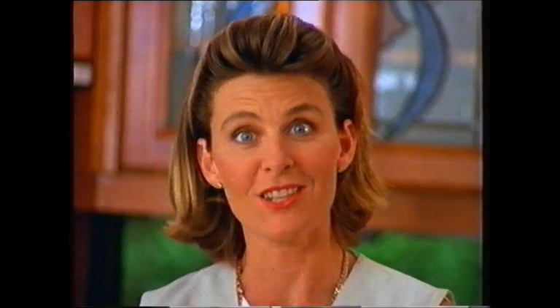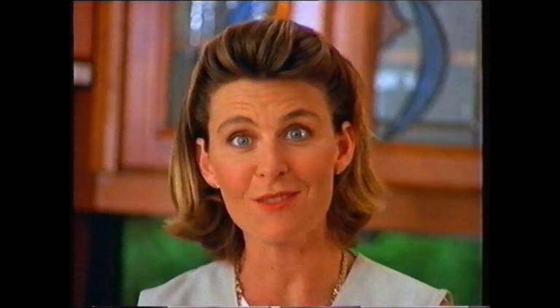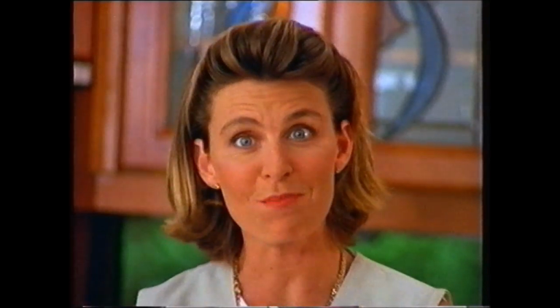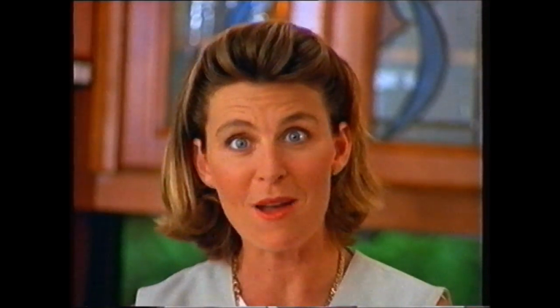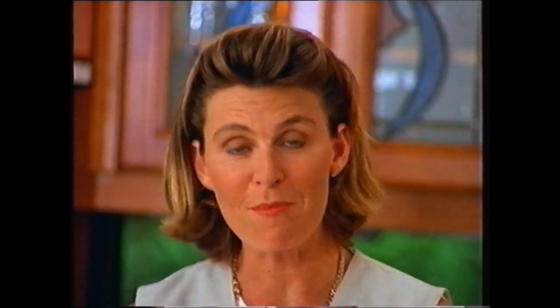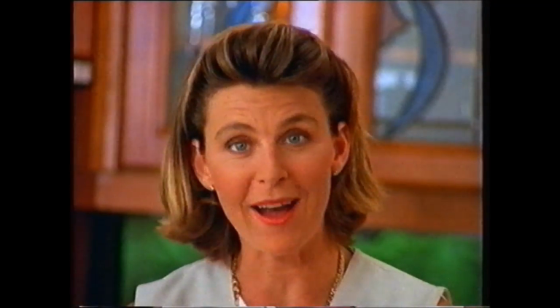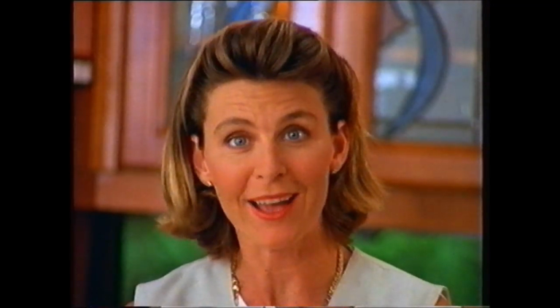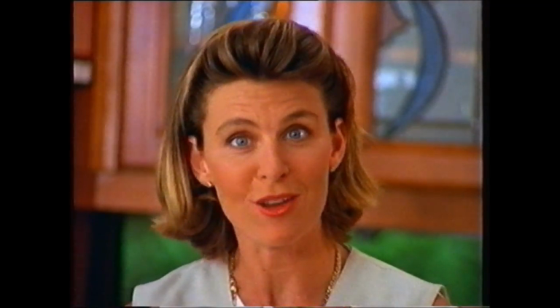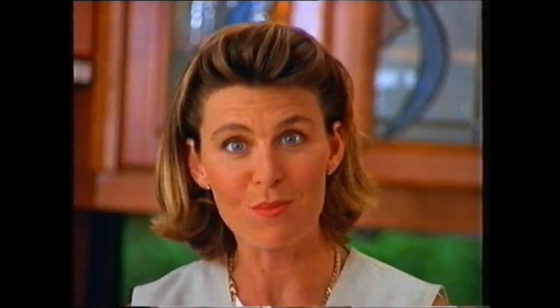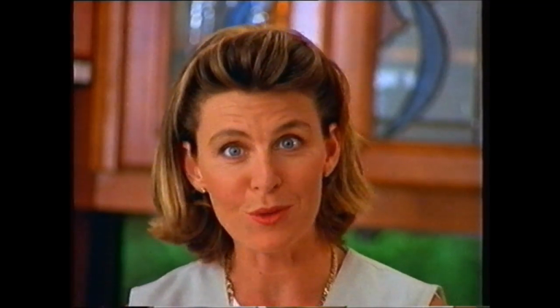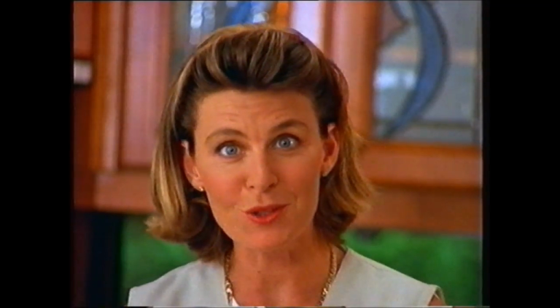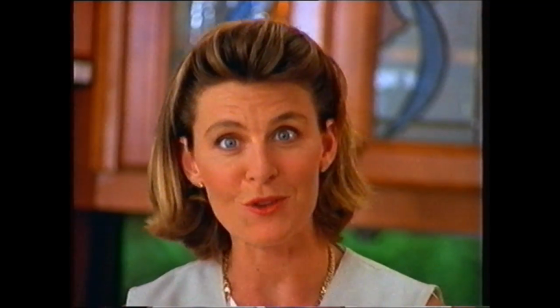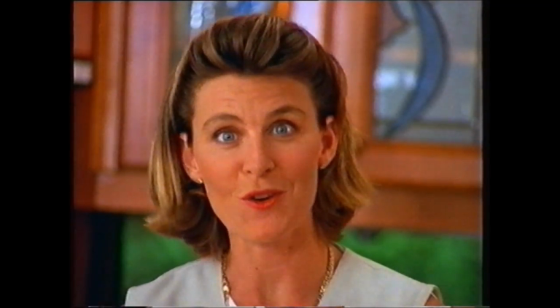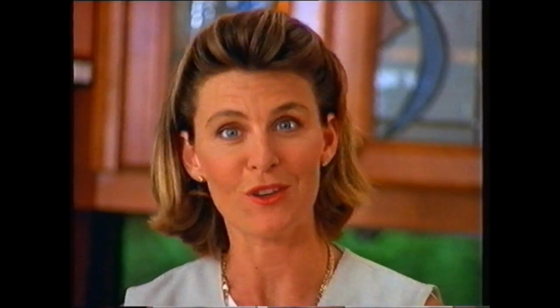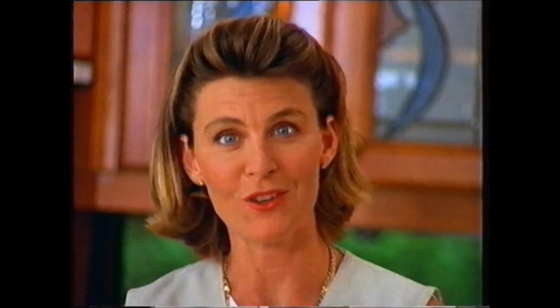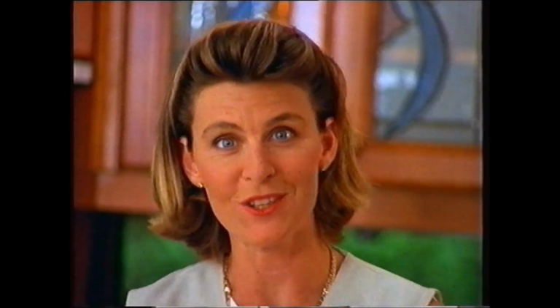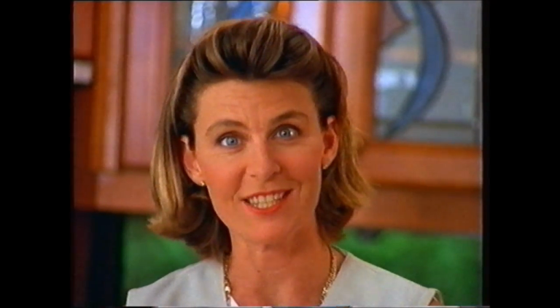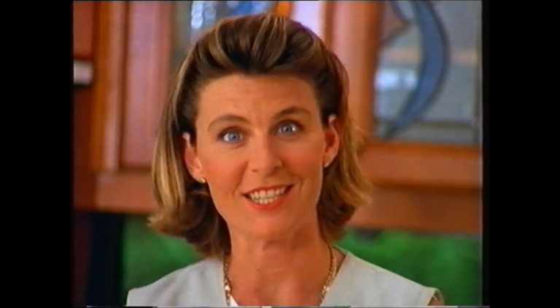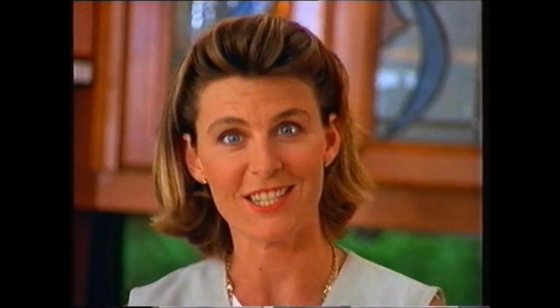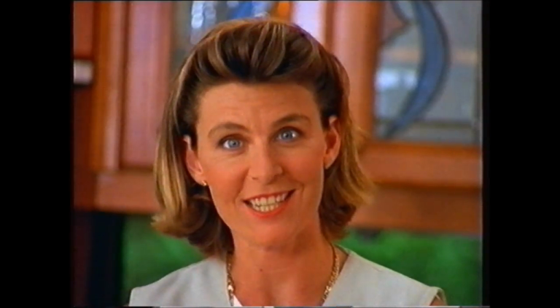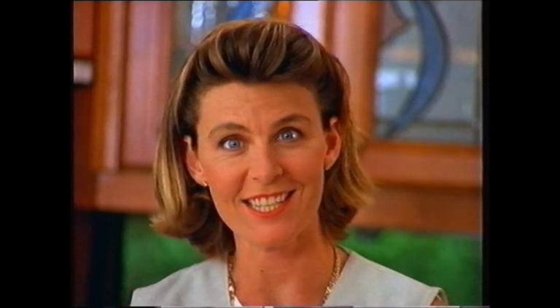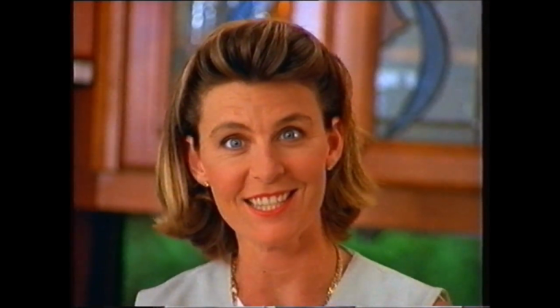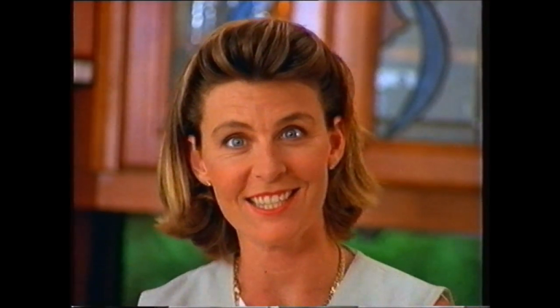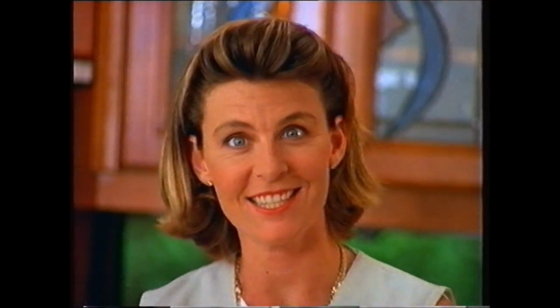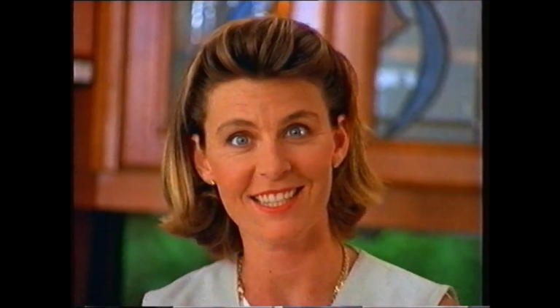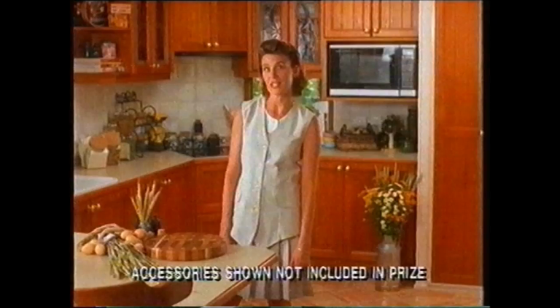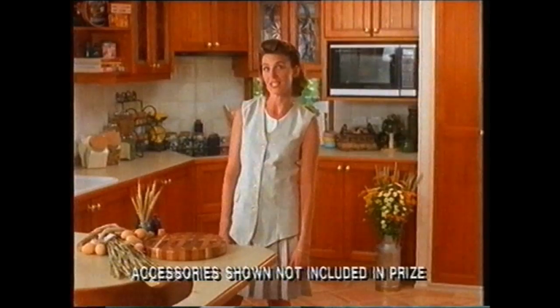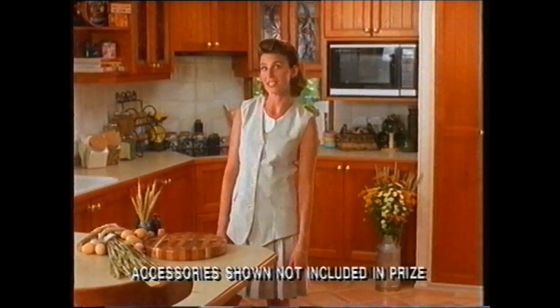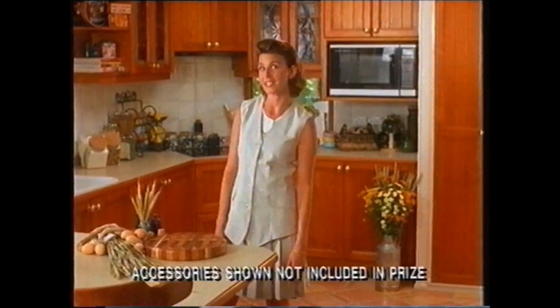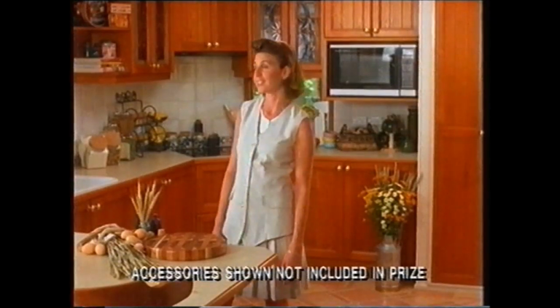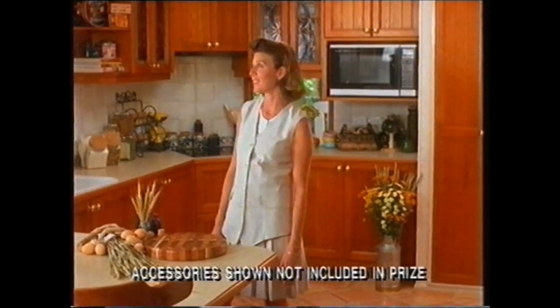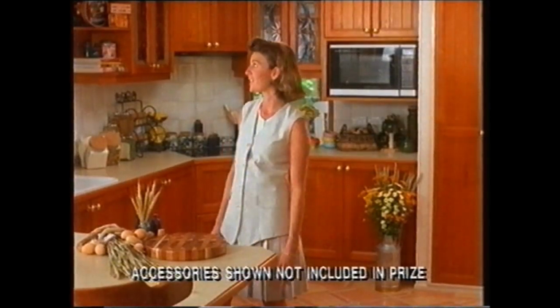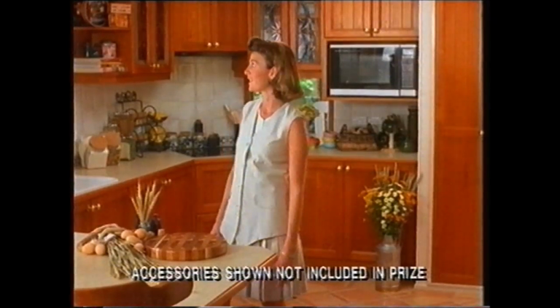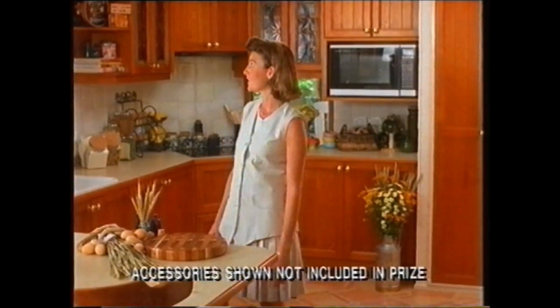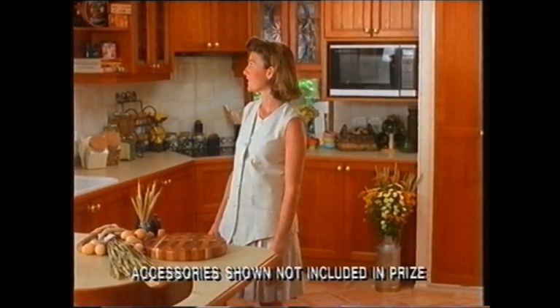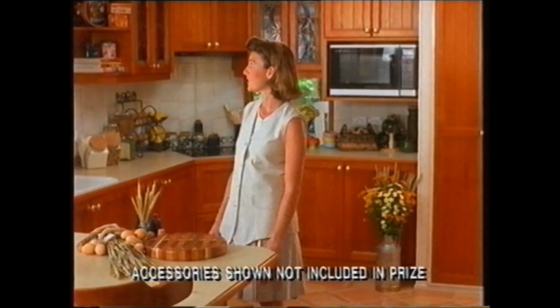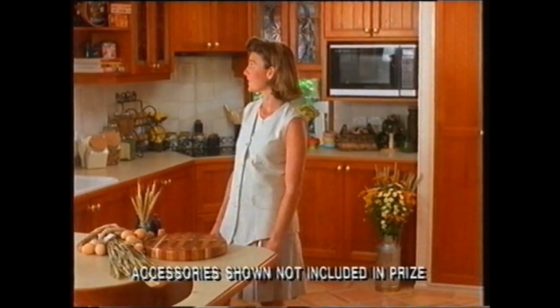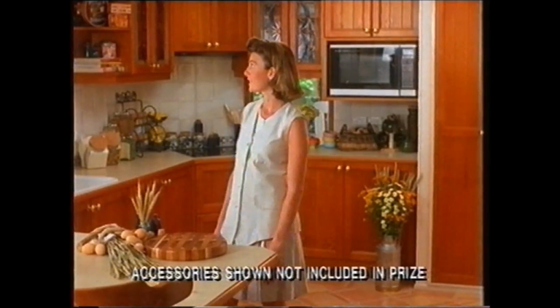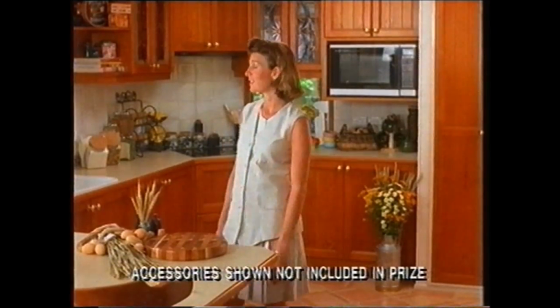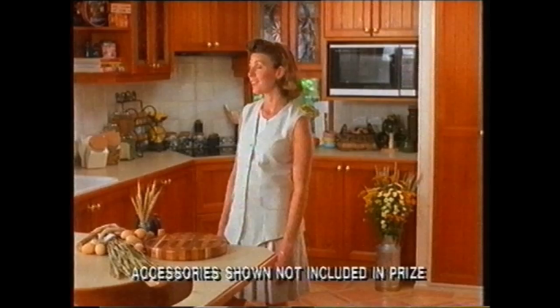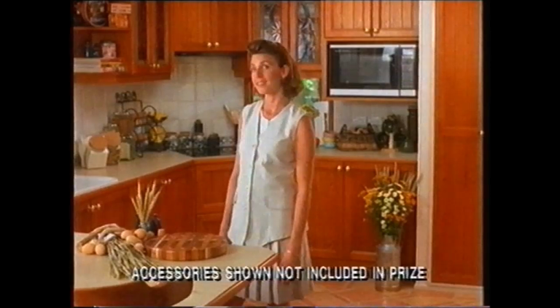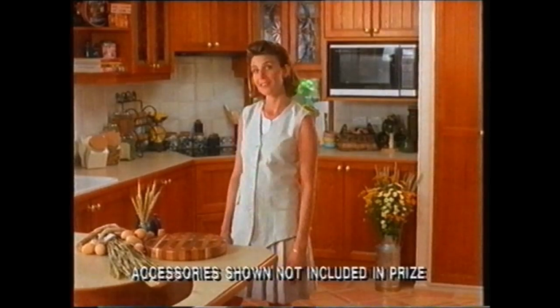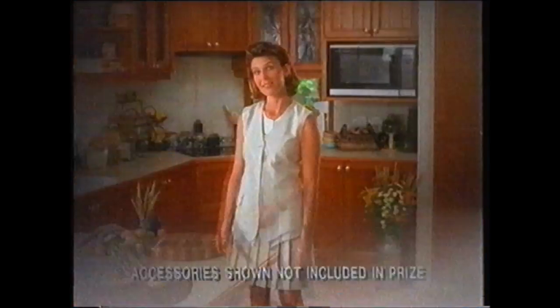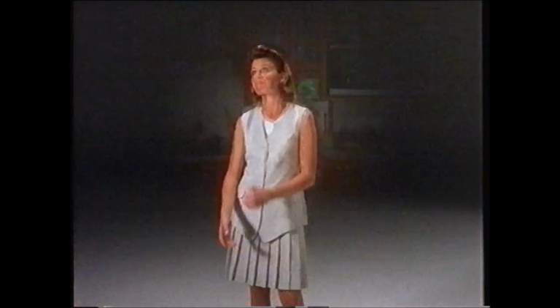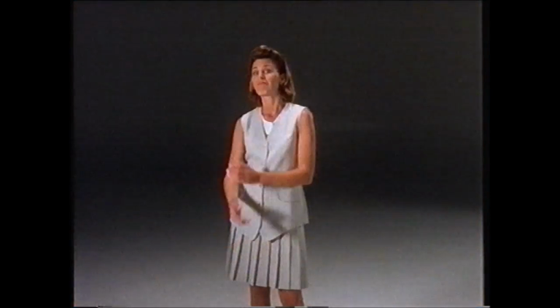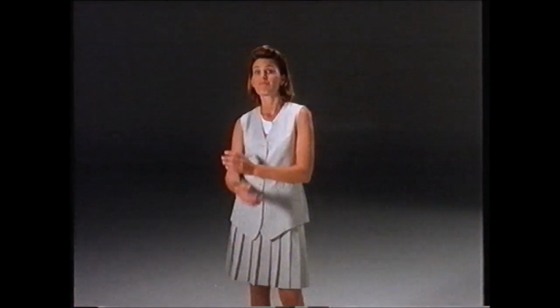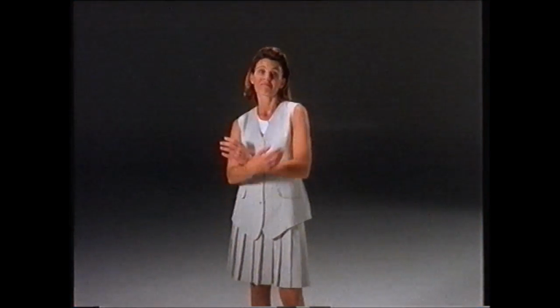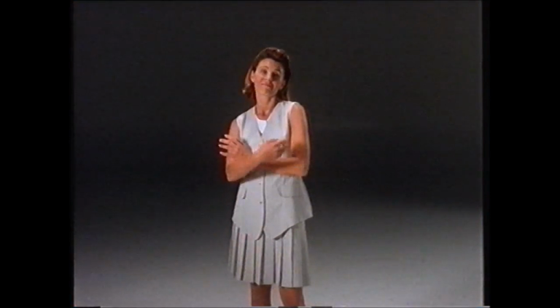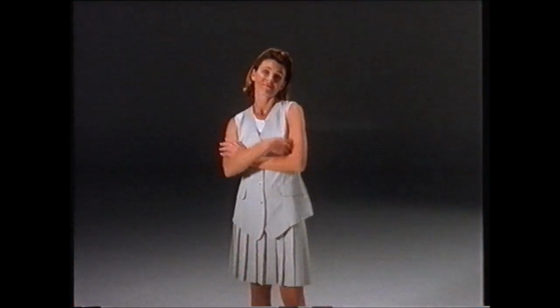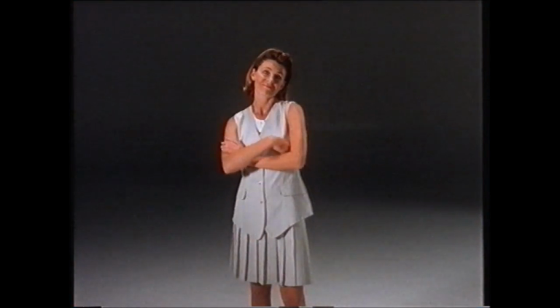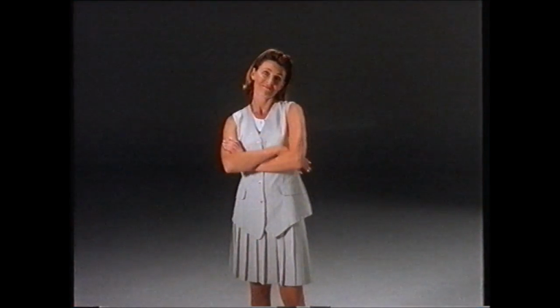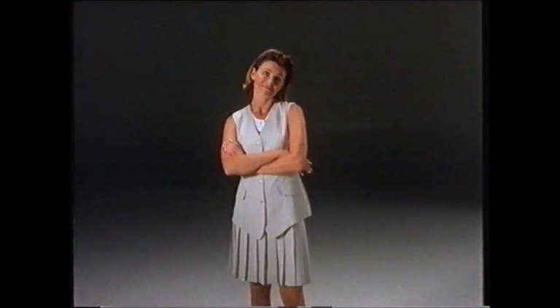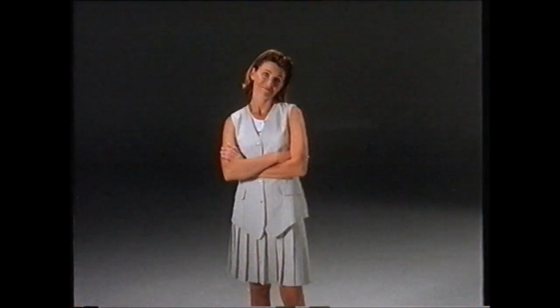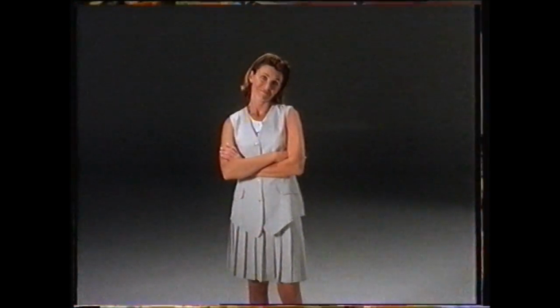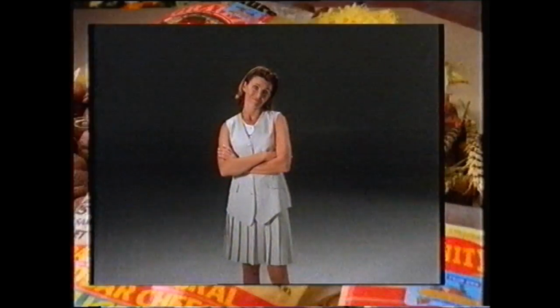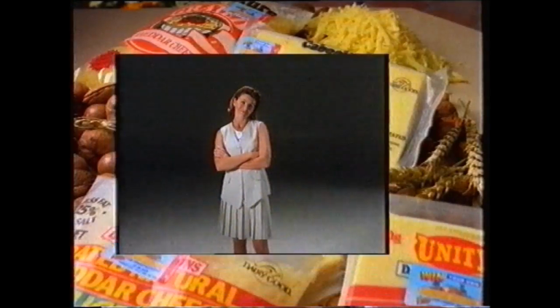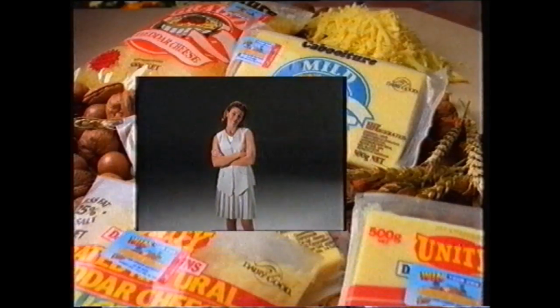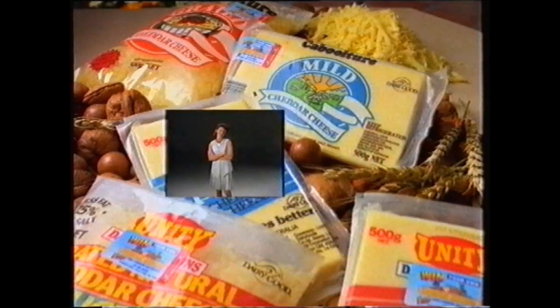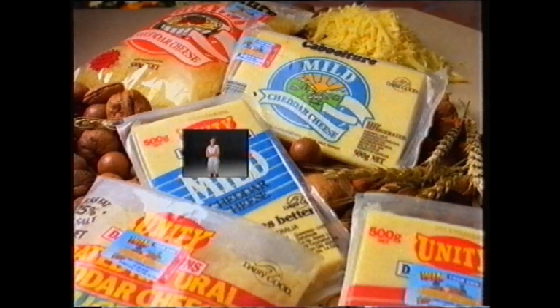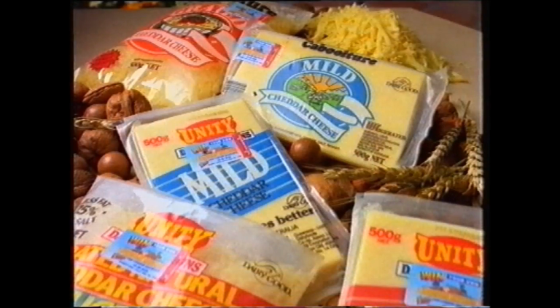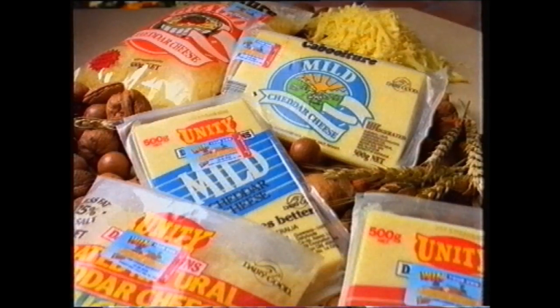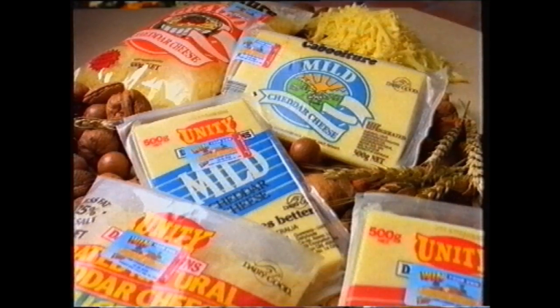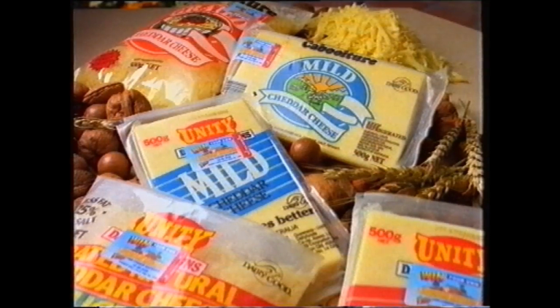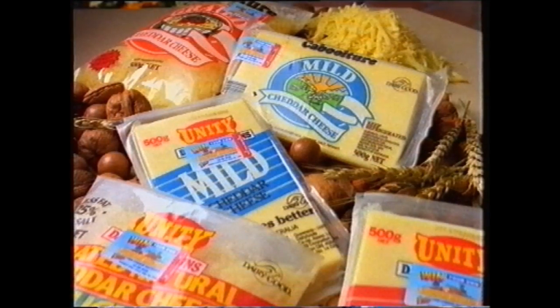Just by buying Caboolture or Unity Cheese? You'd better hurry — Country Kitchen entries close May 24th.